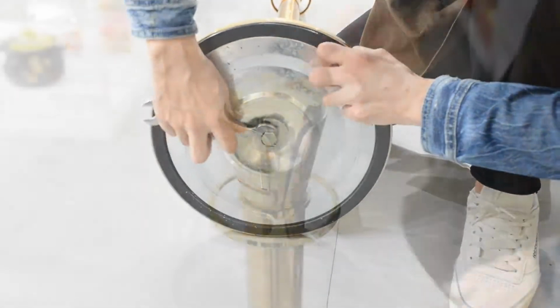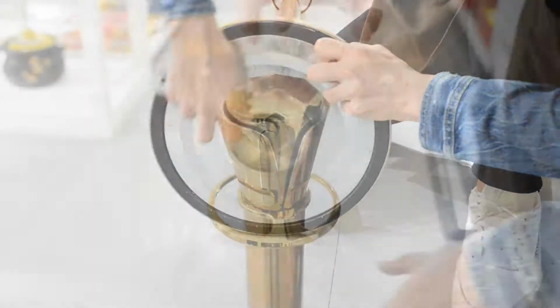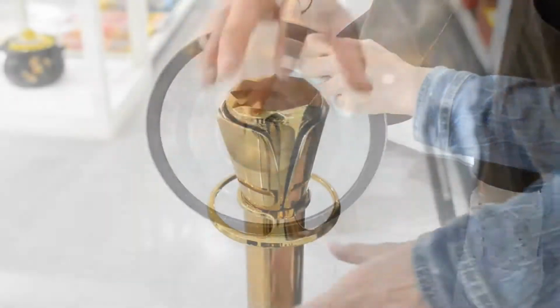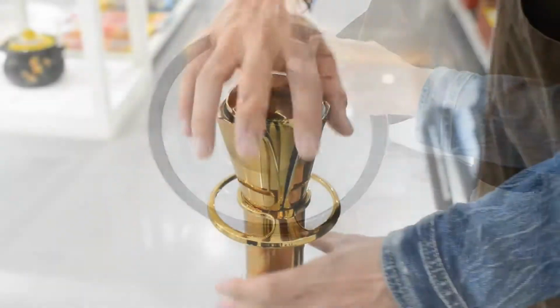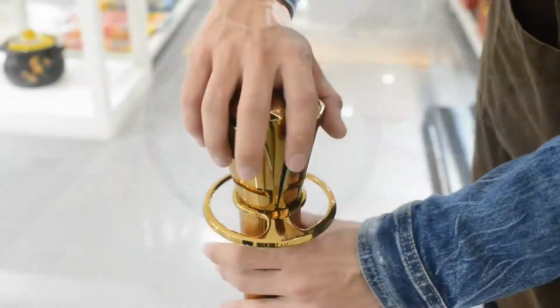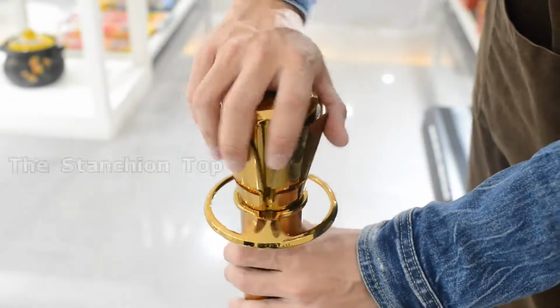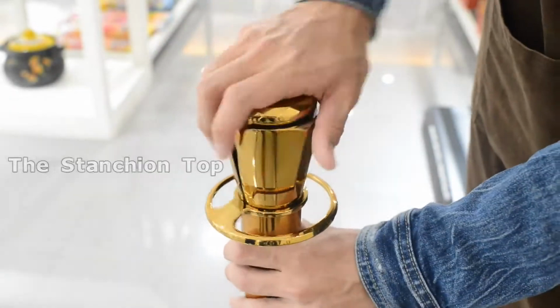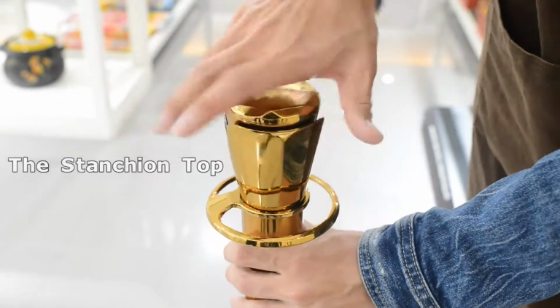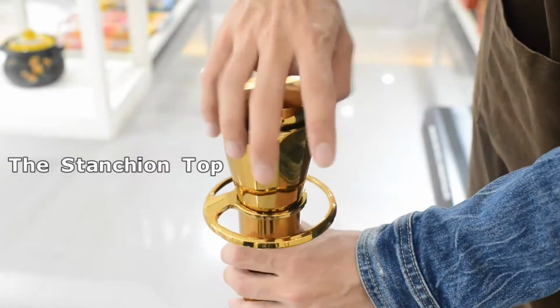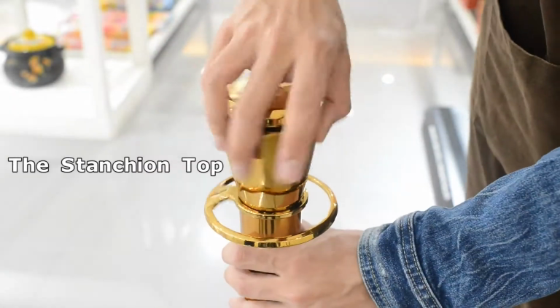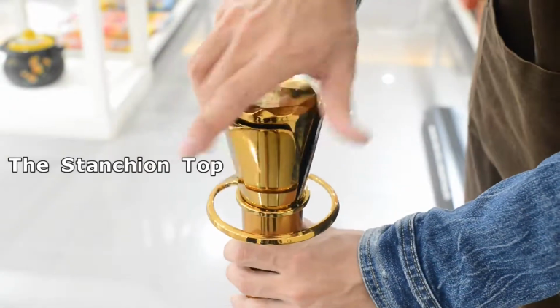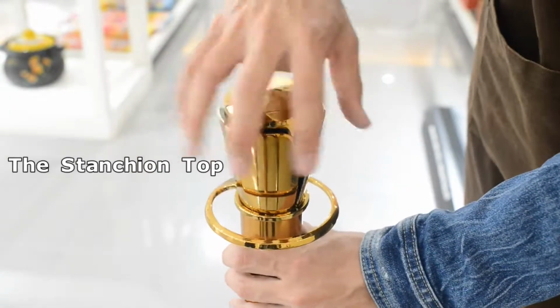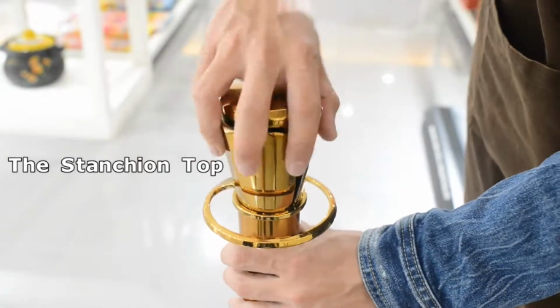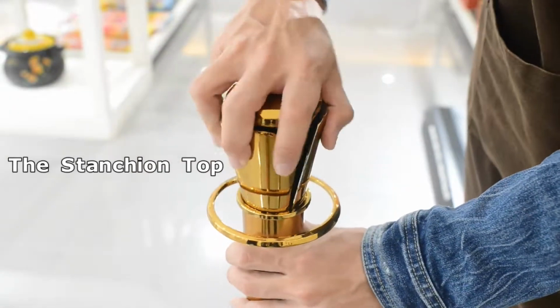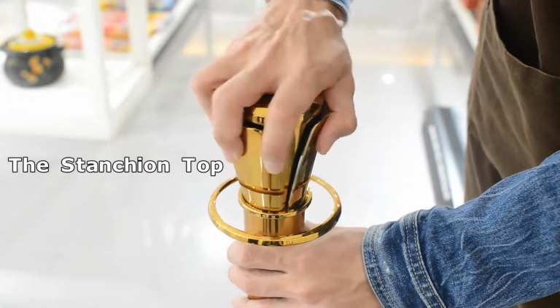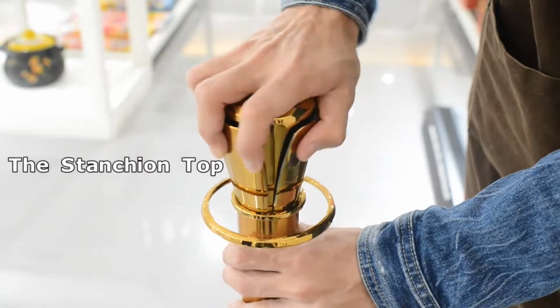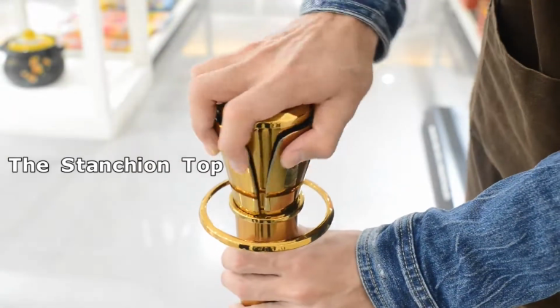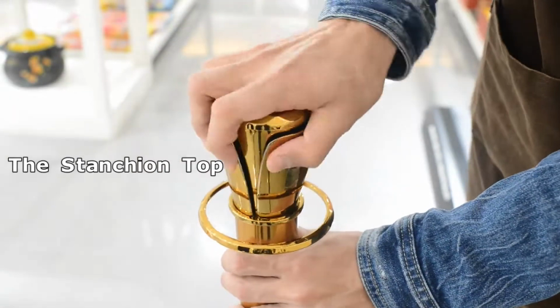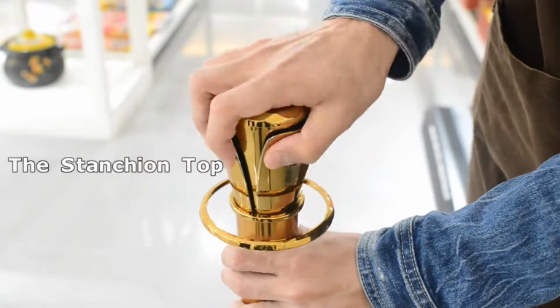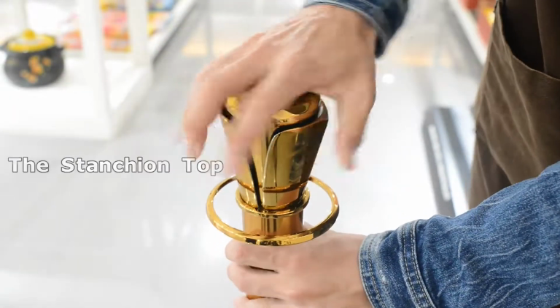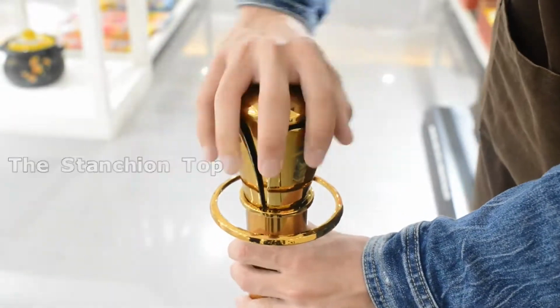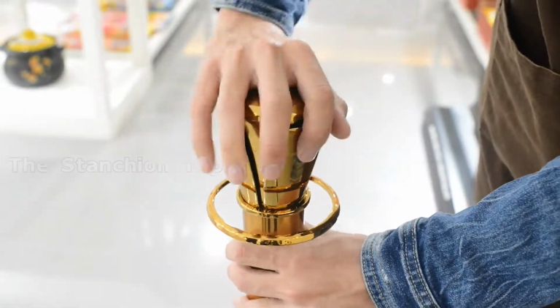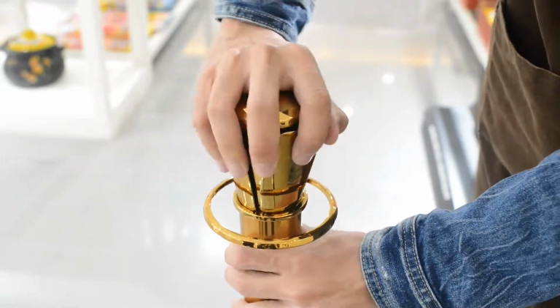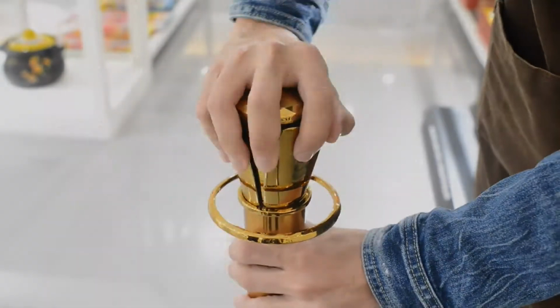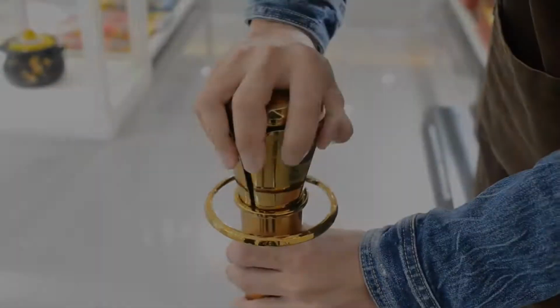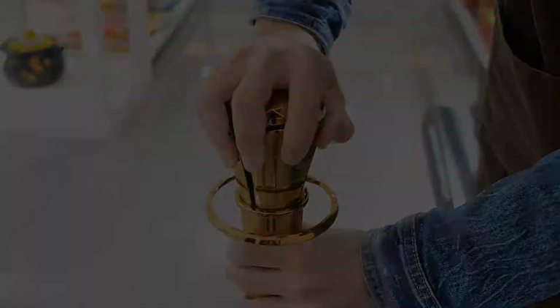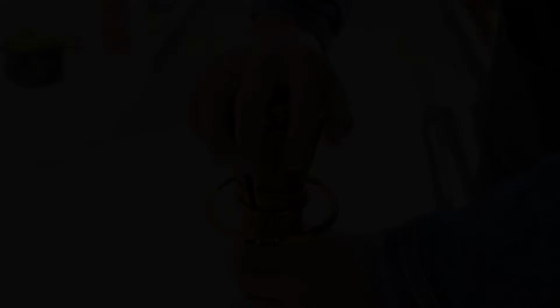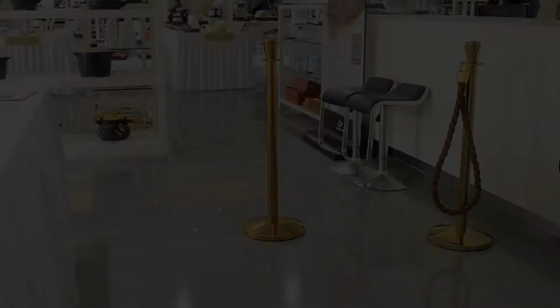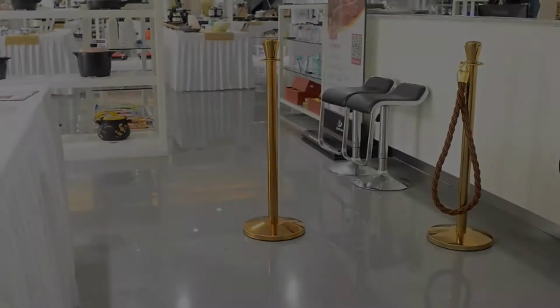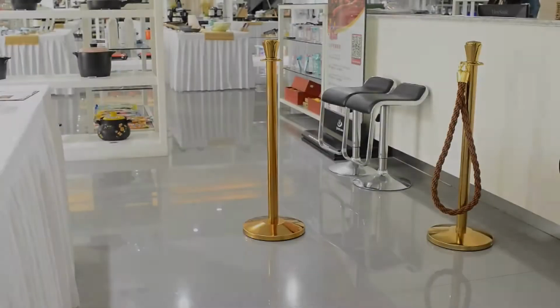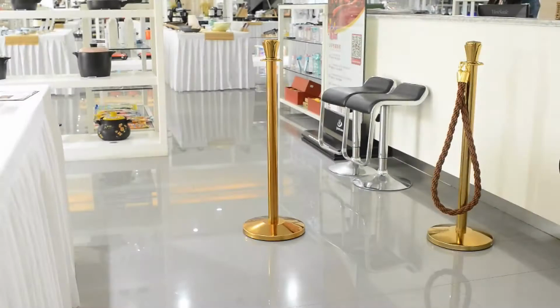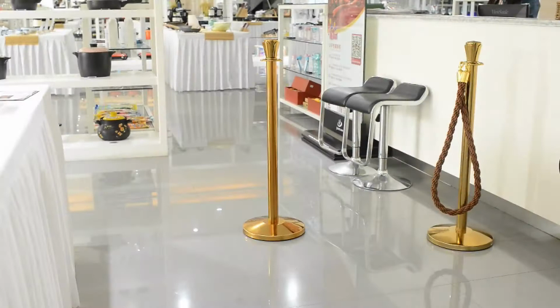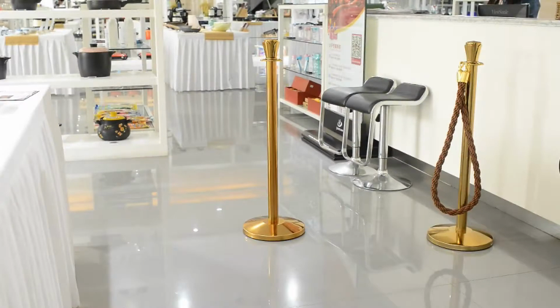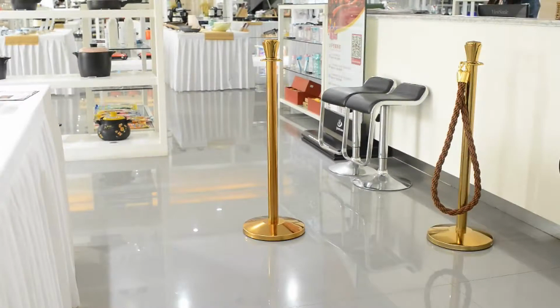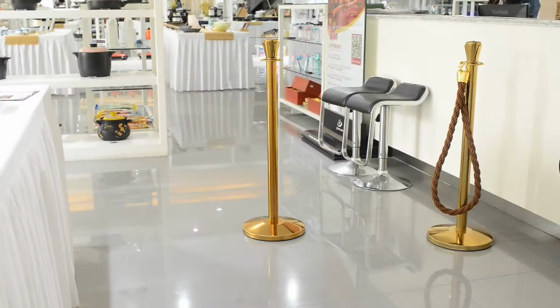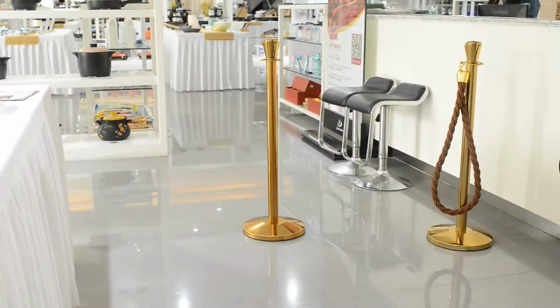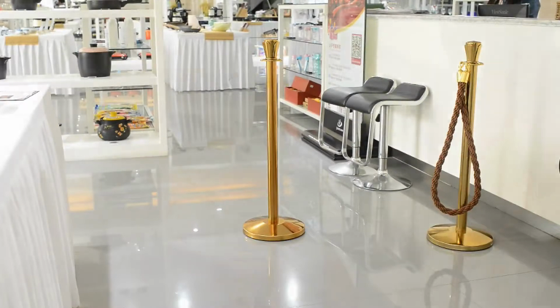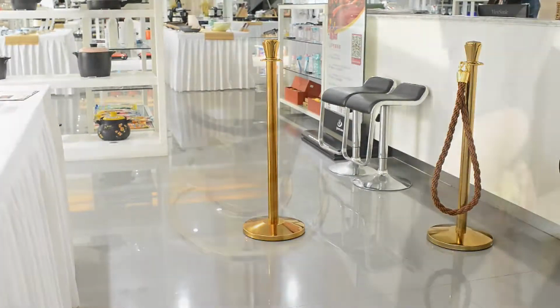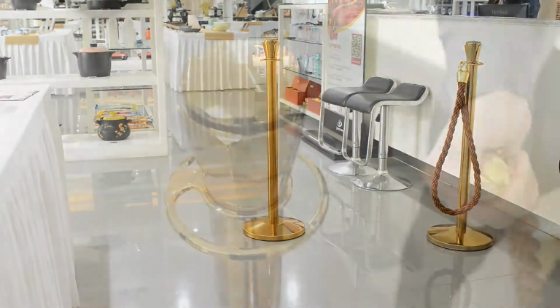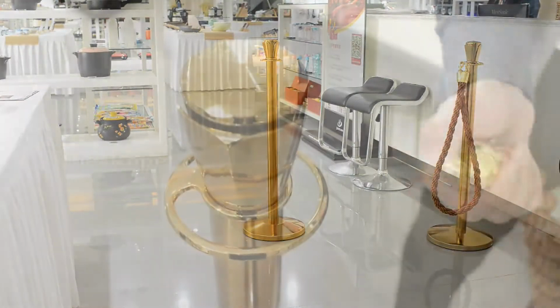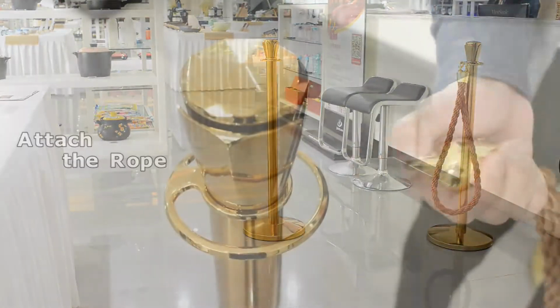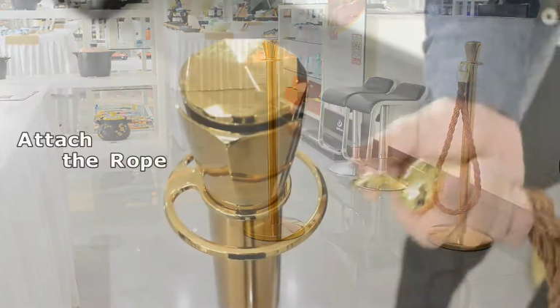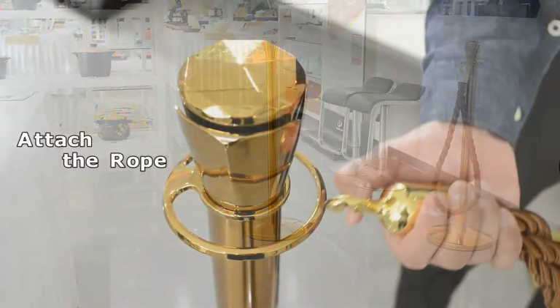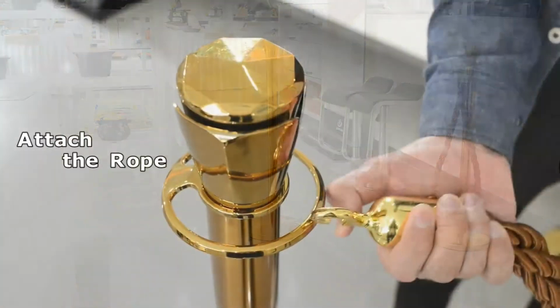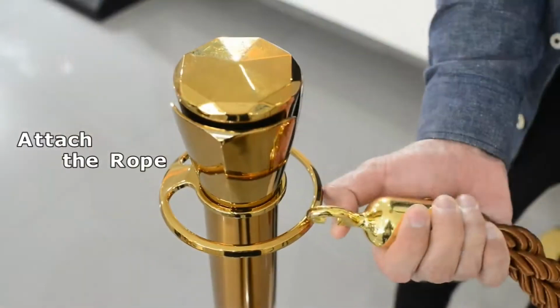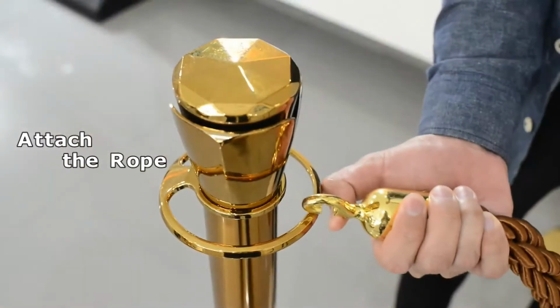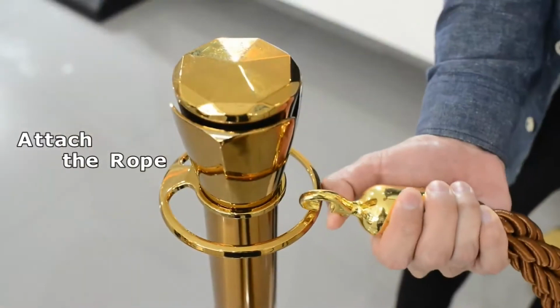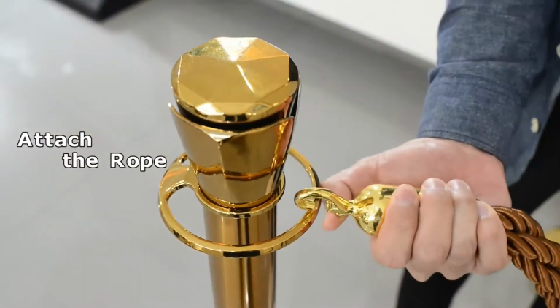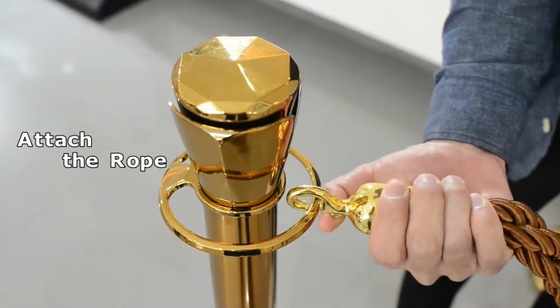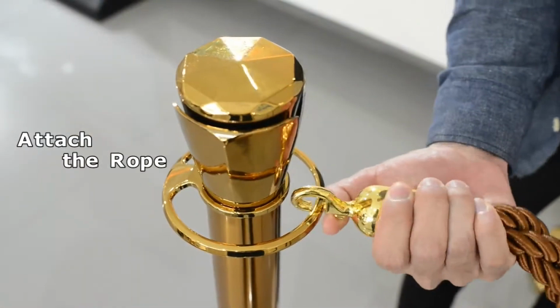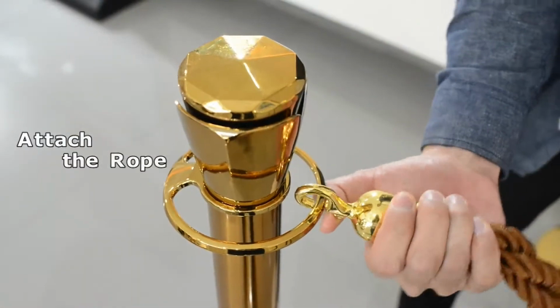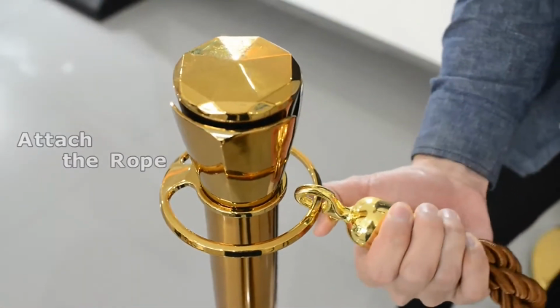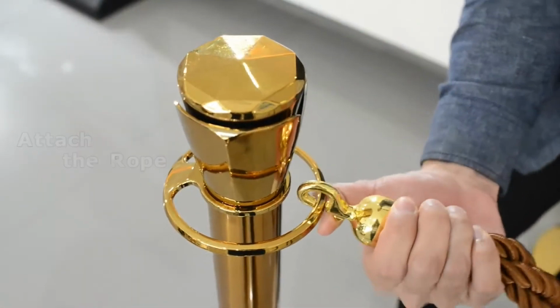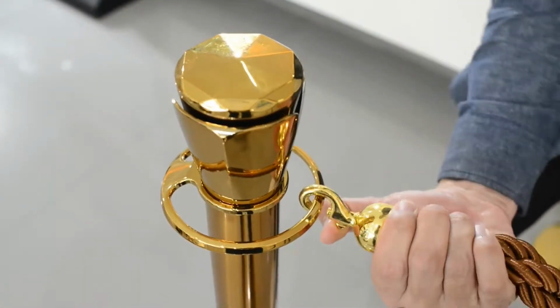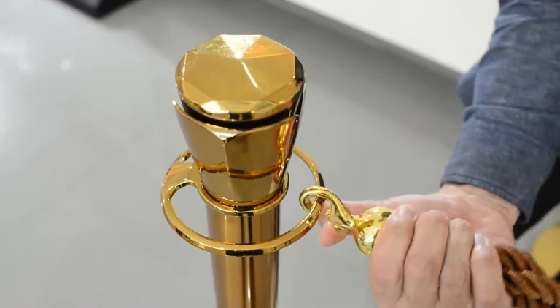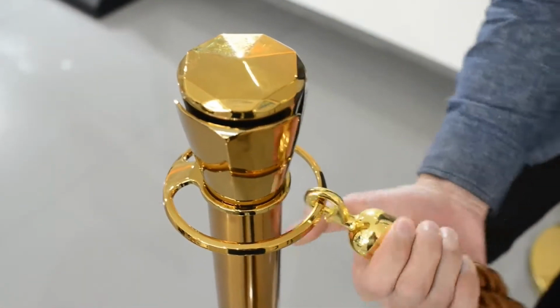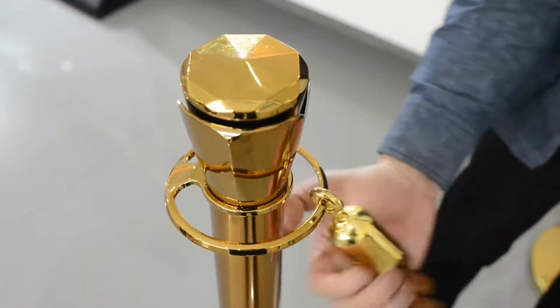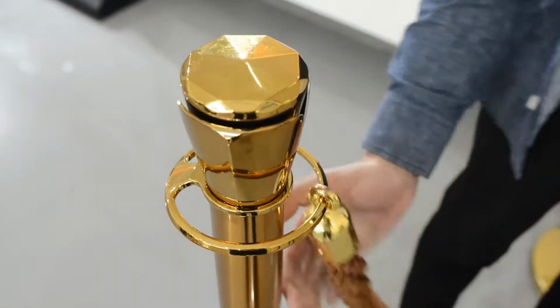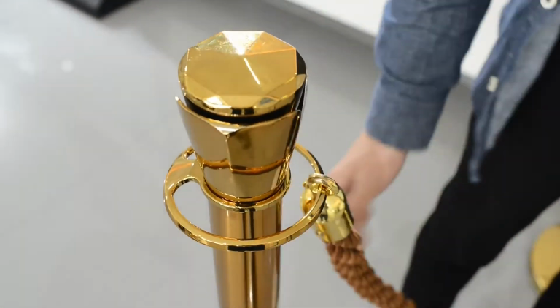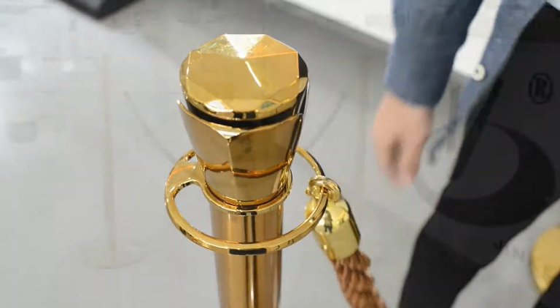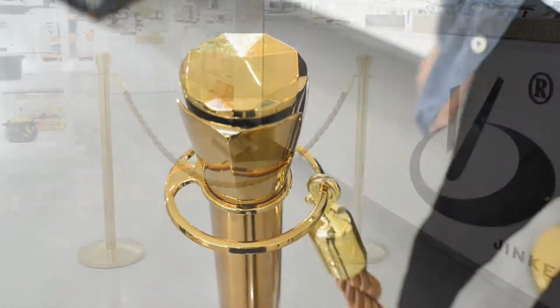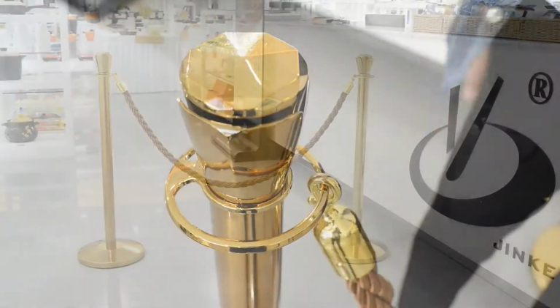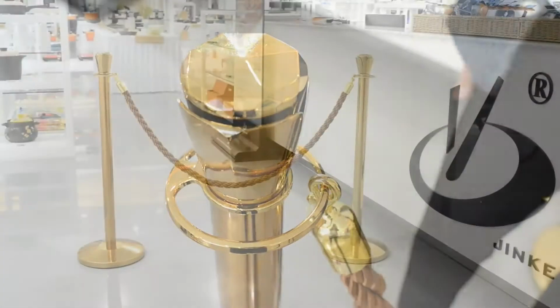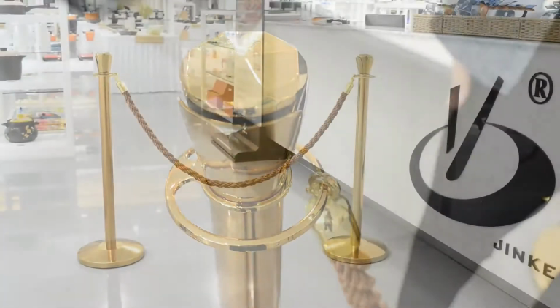Then we install the crown top. Attach the snap end to the top ring.